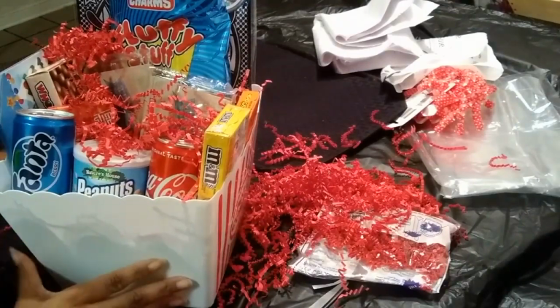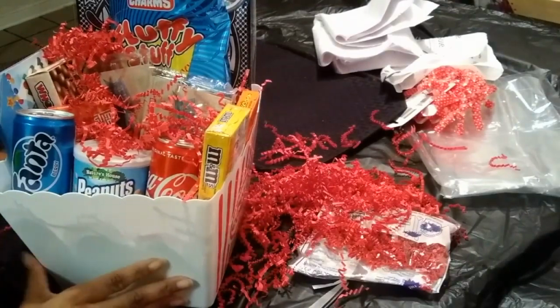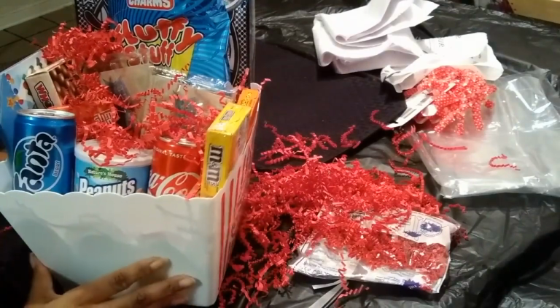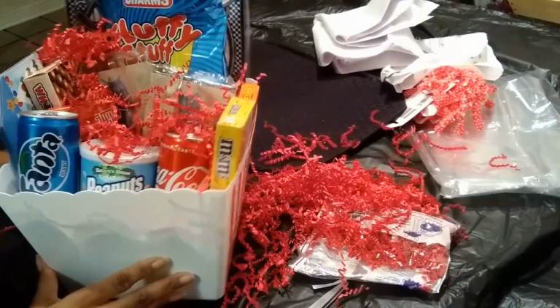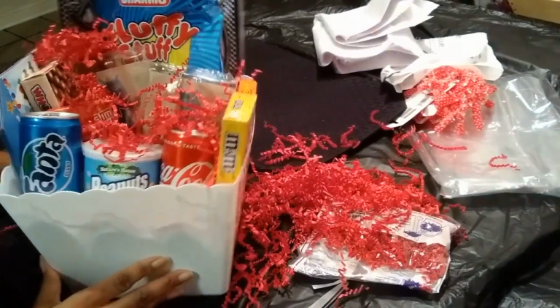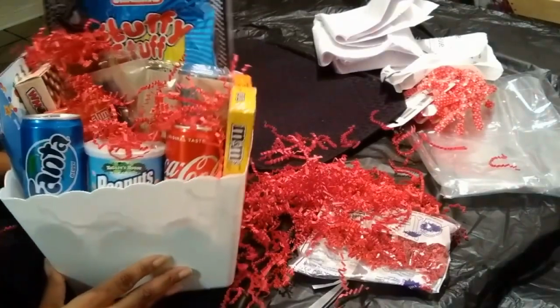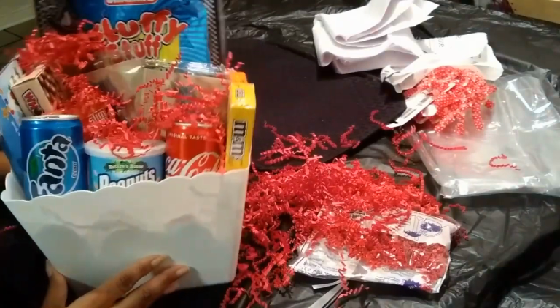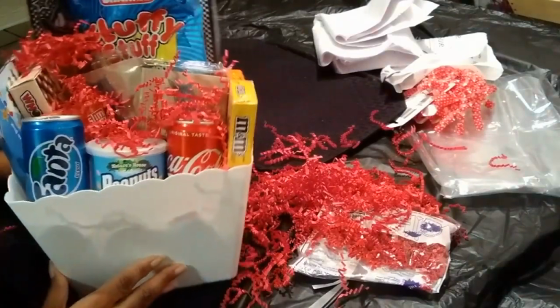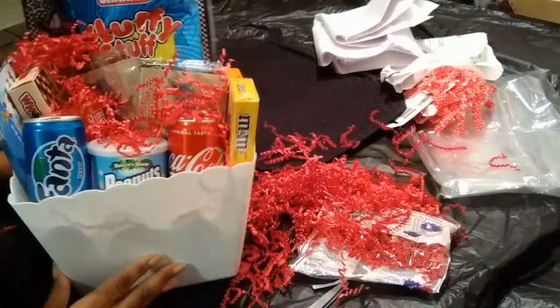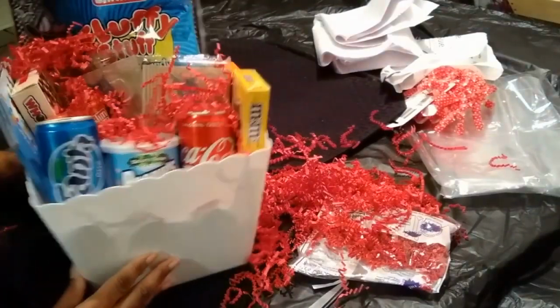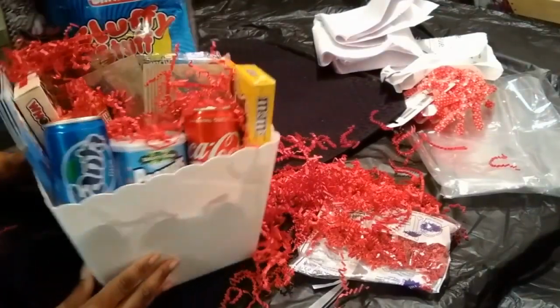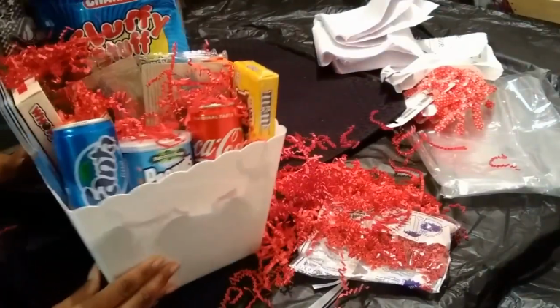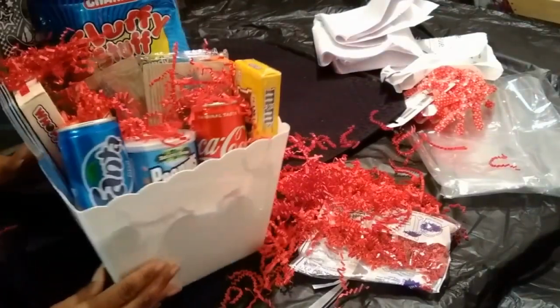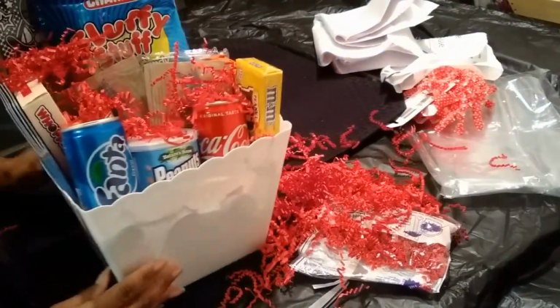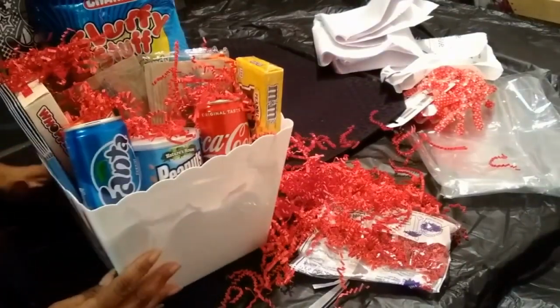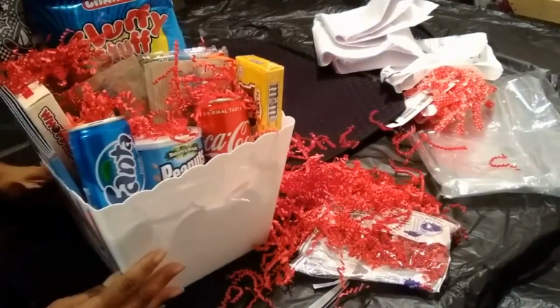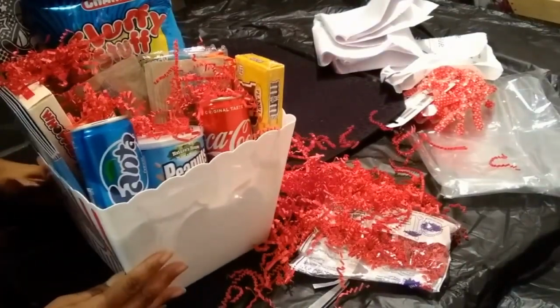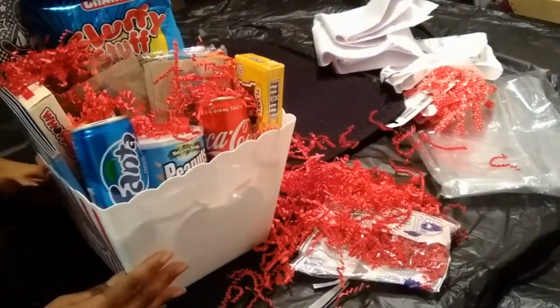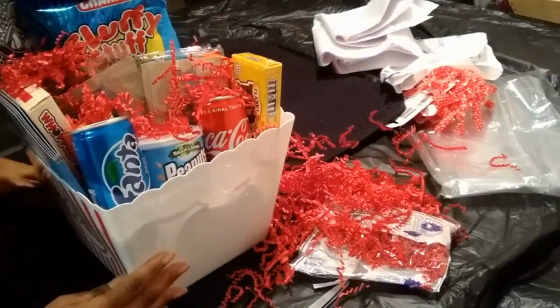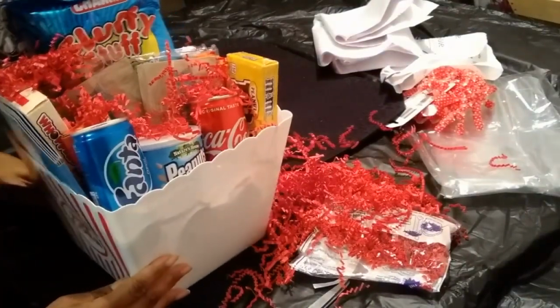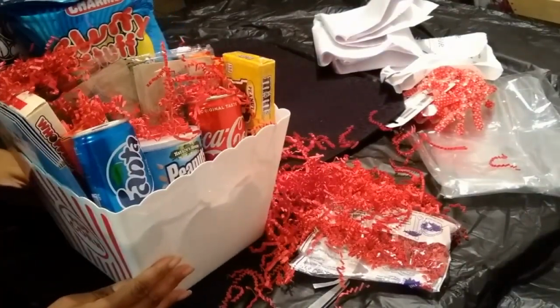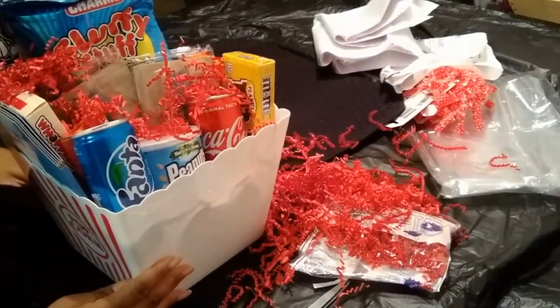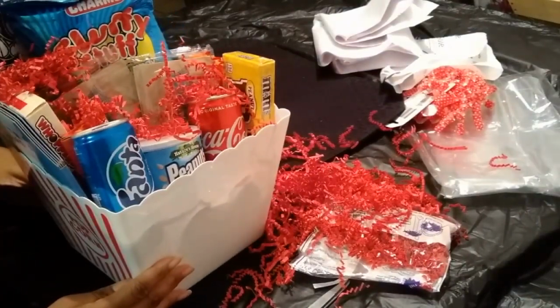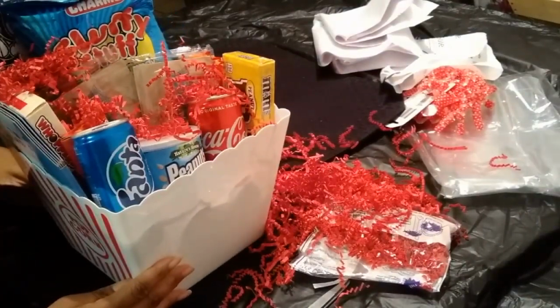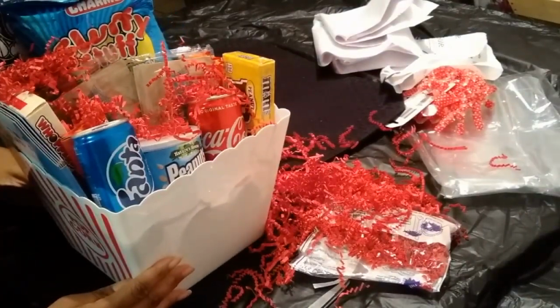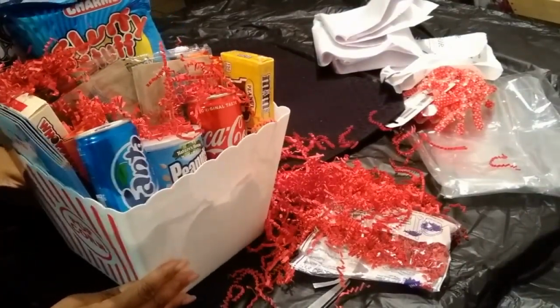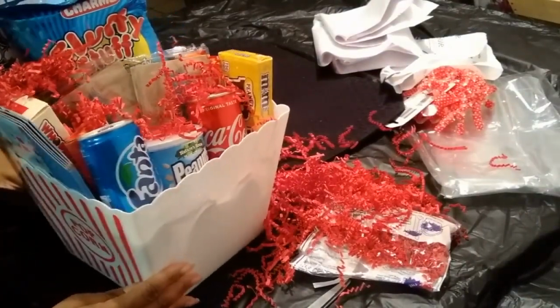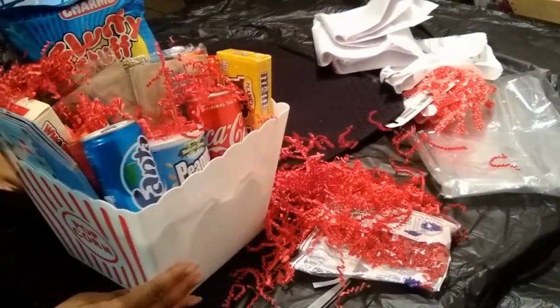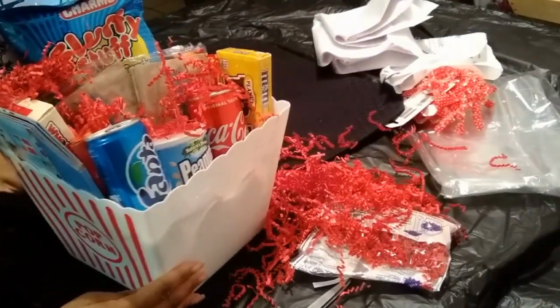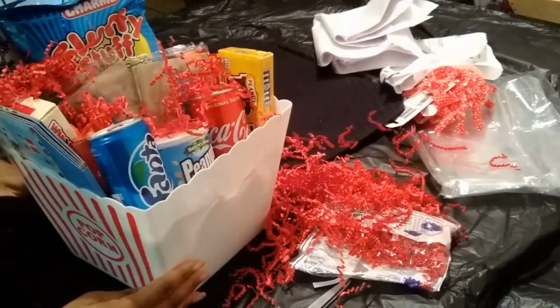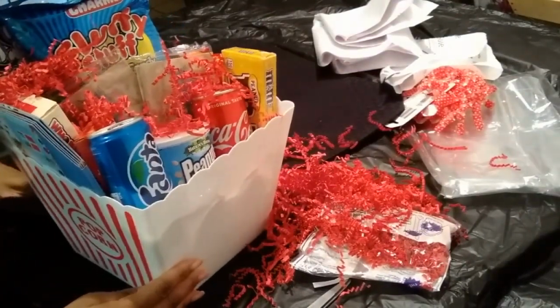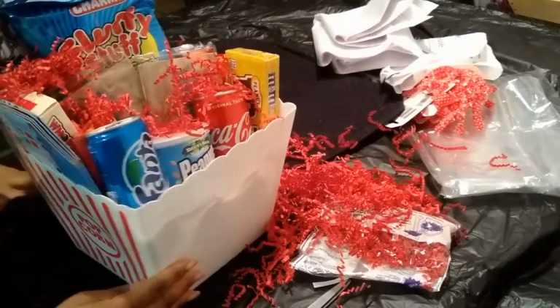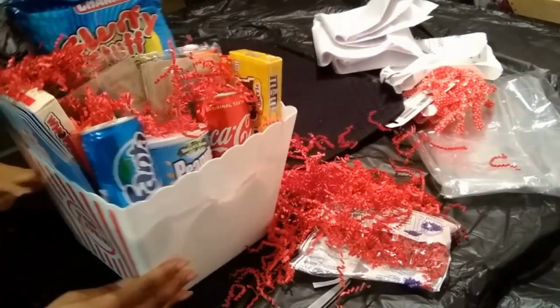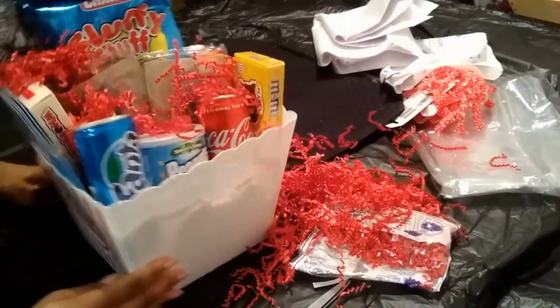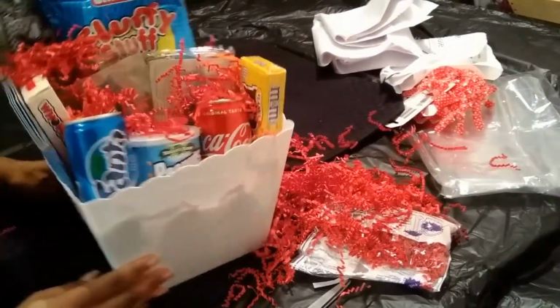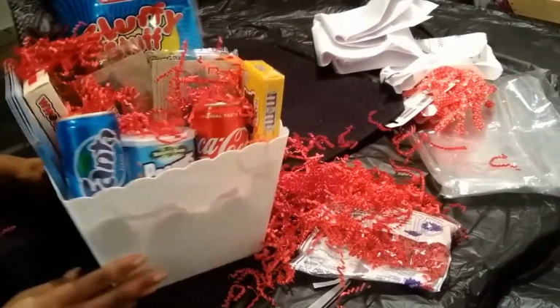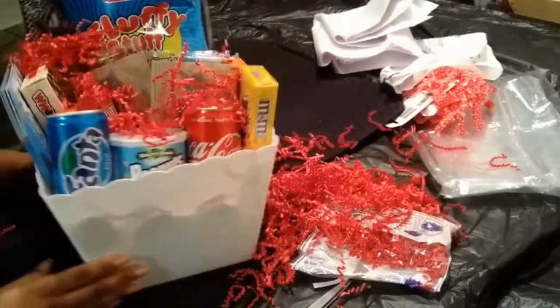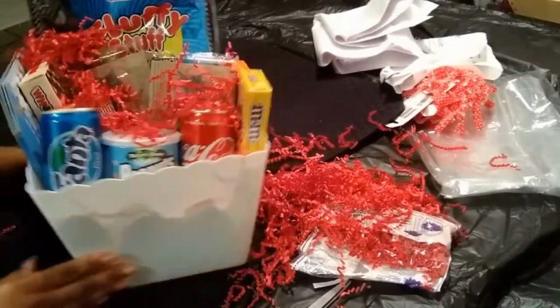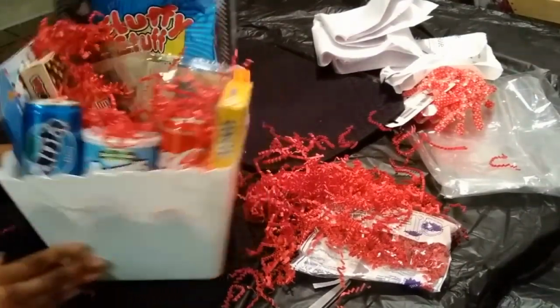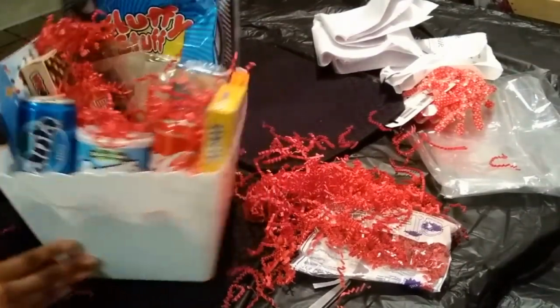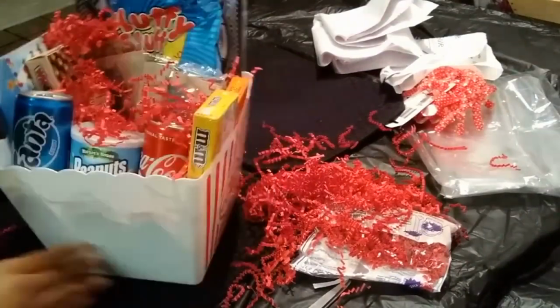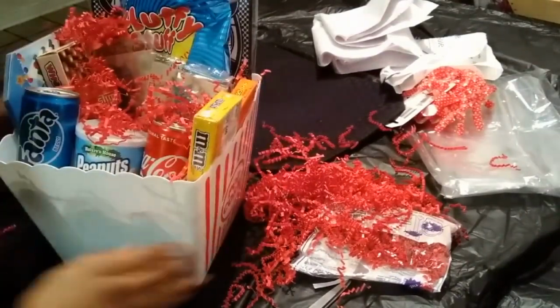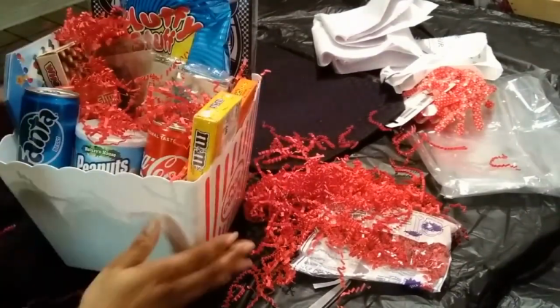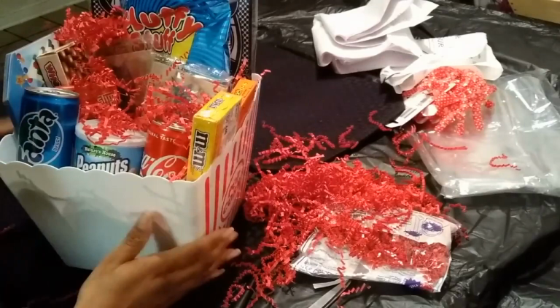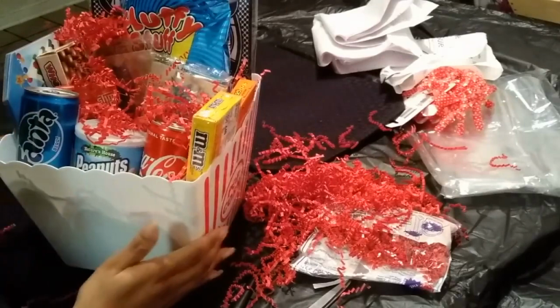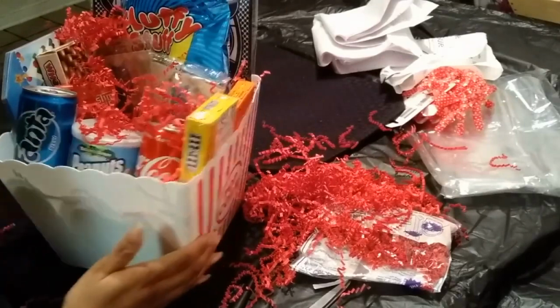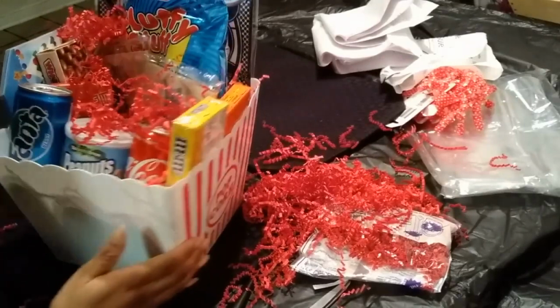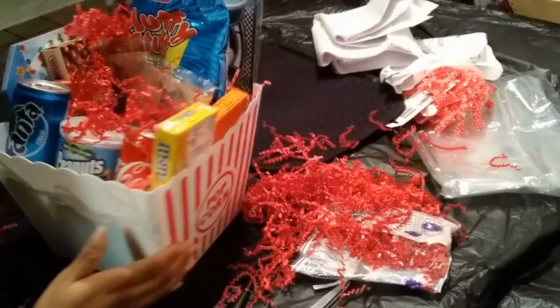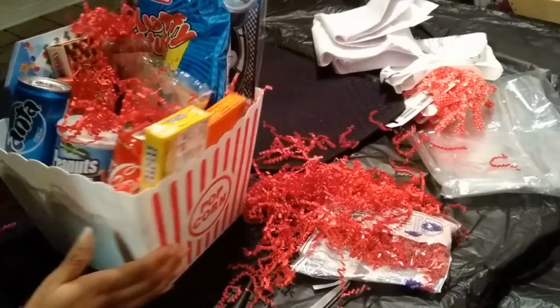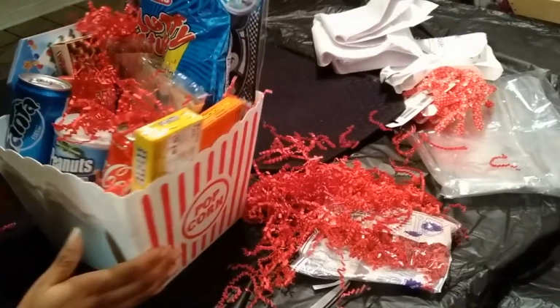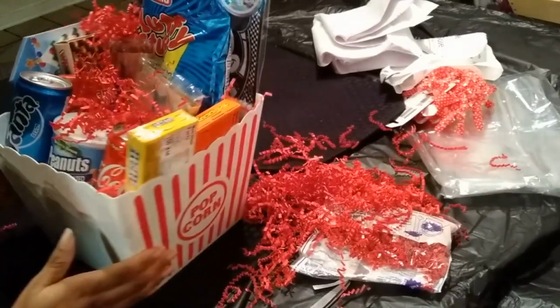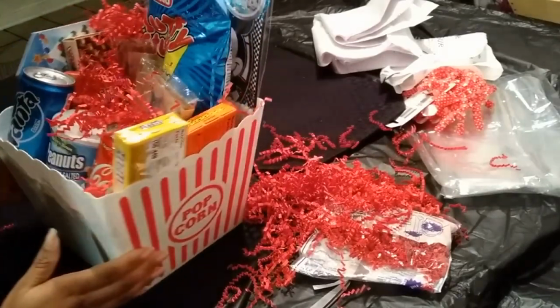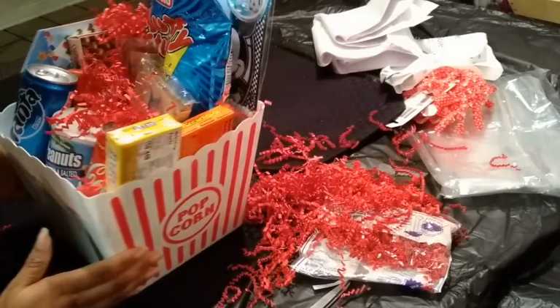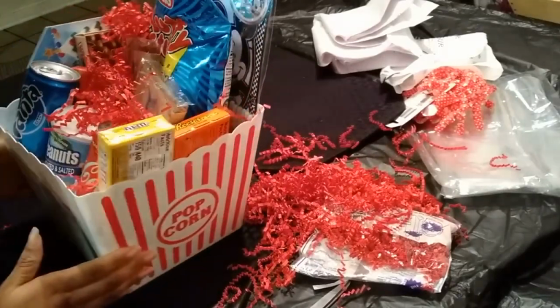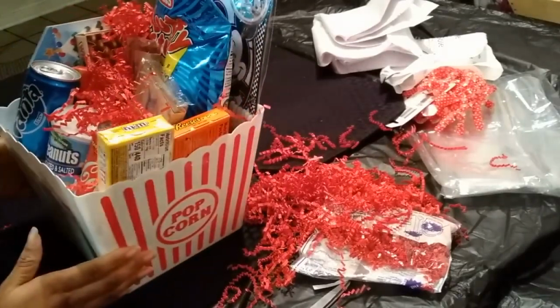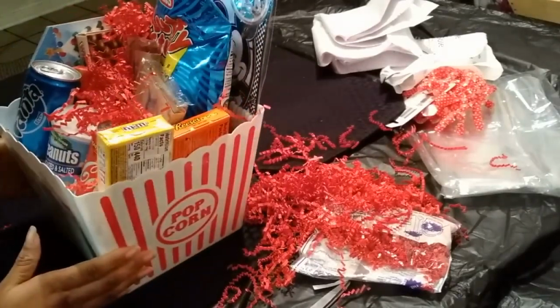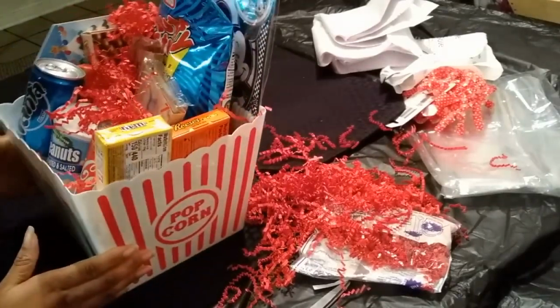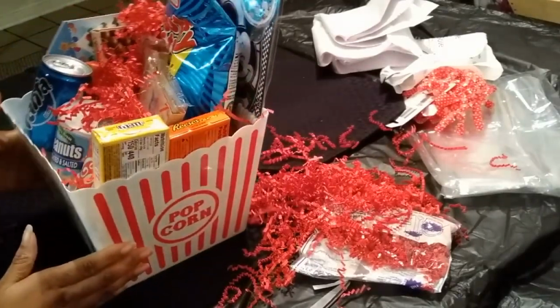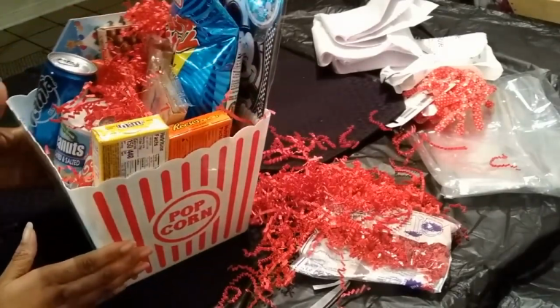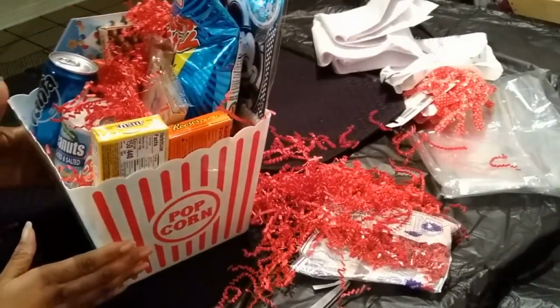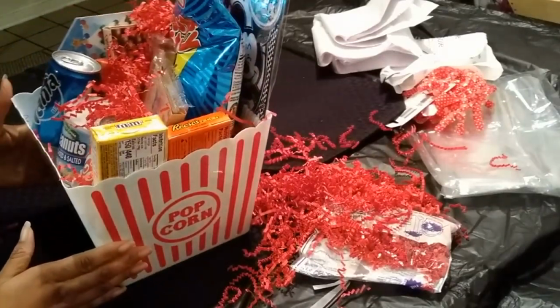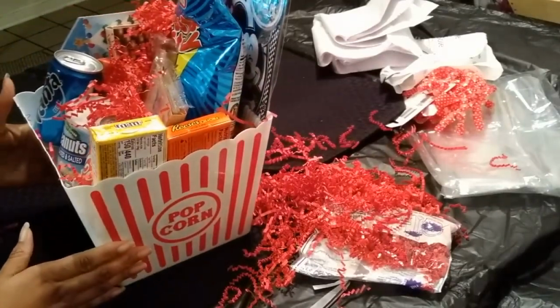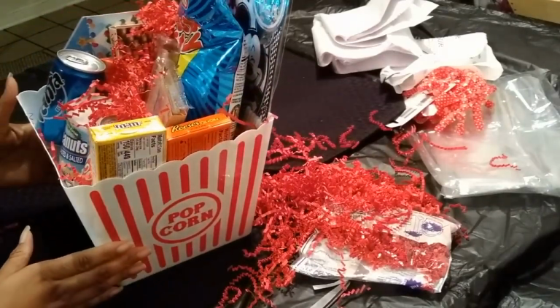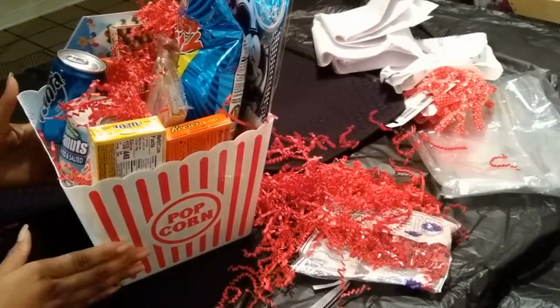Now let's take a look at the basket without the wrap. I think this came out pretty cool.